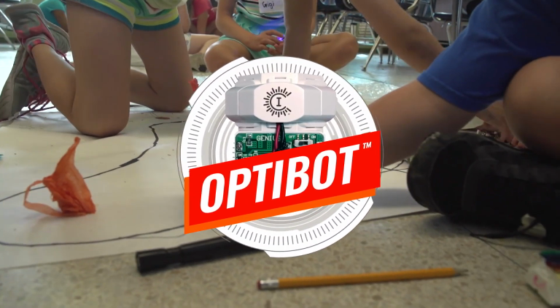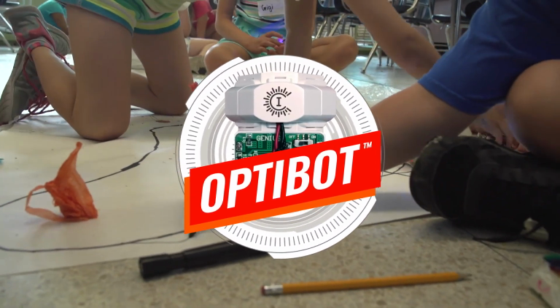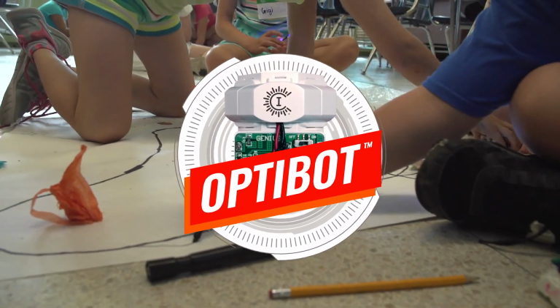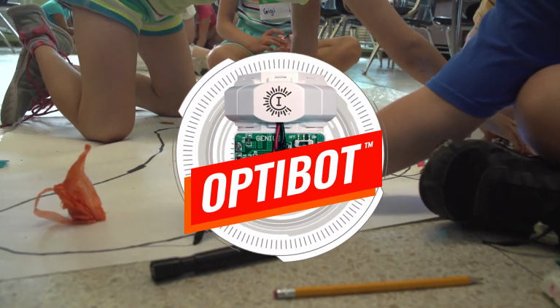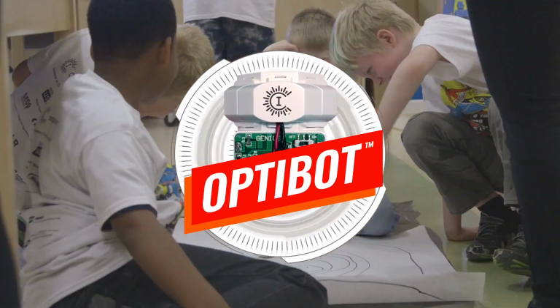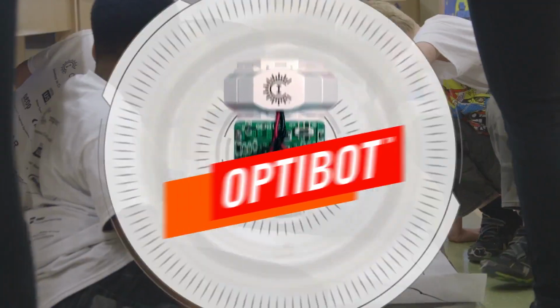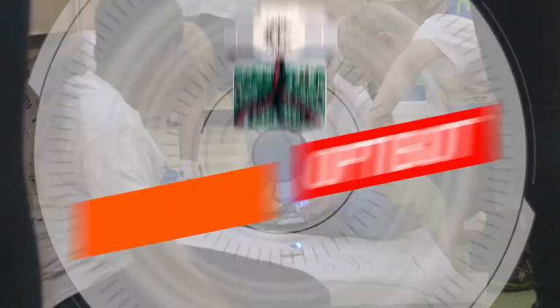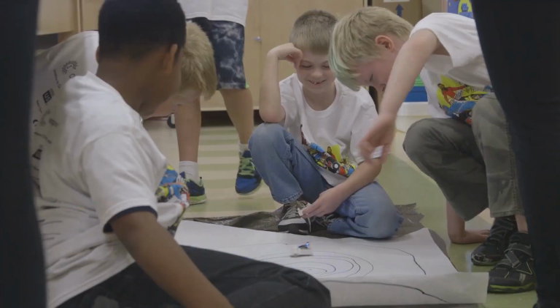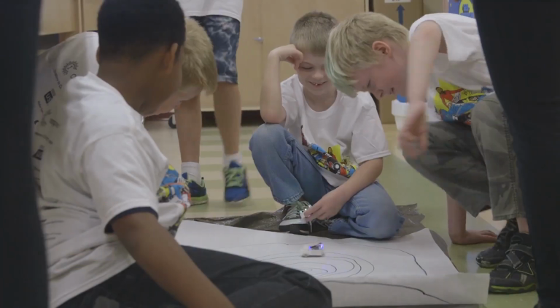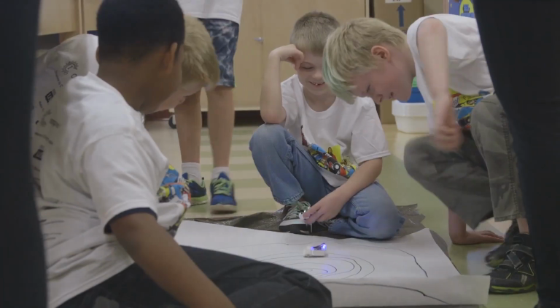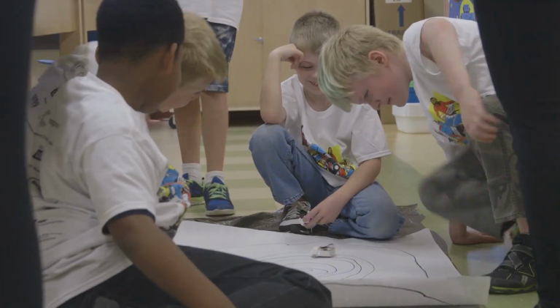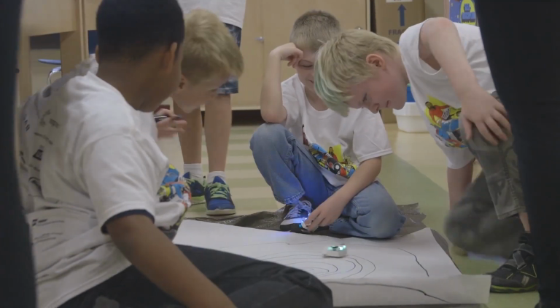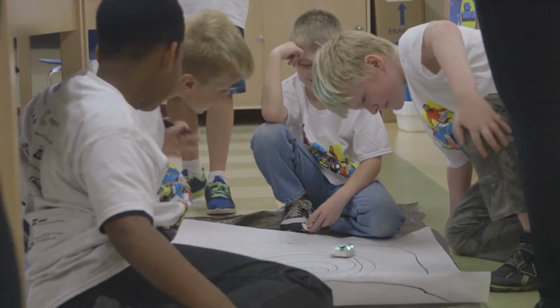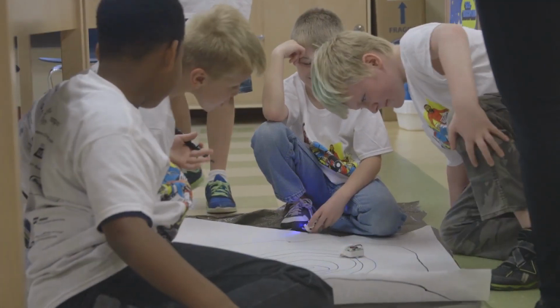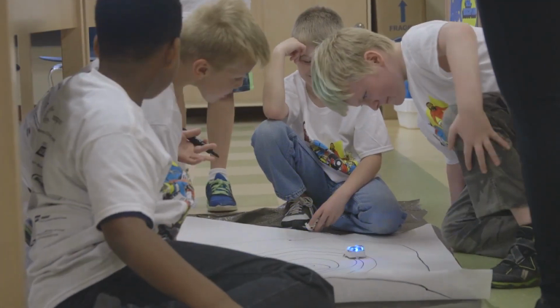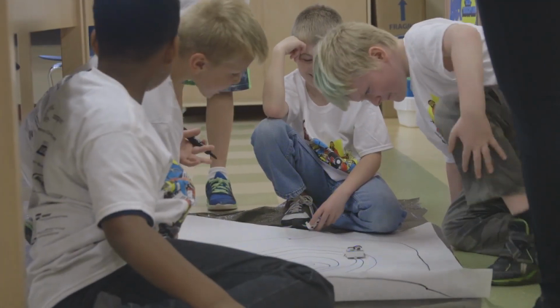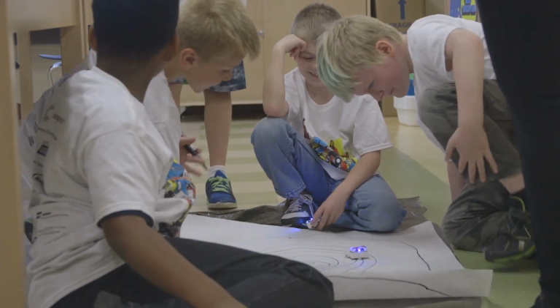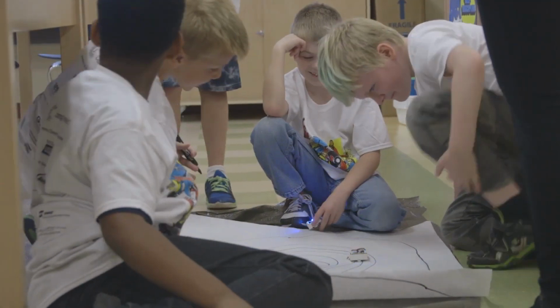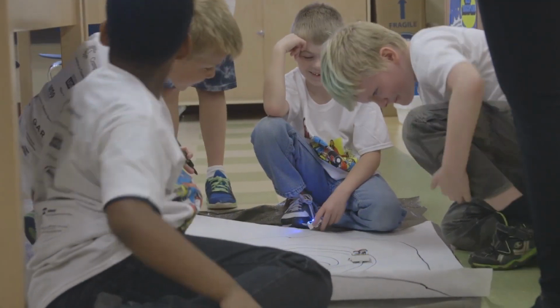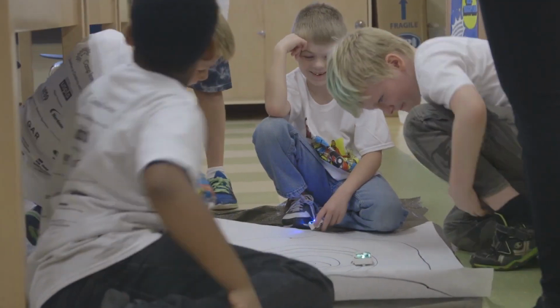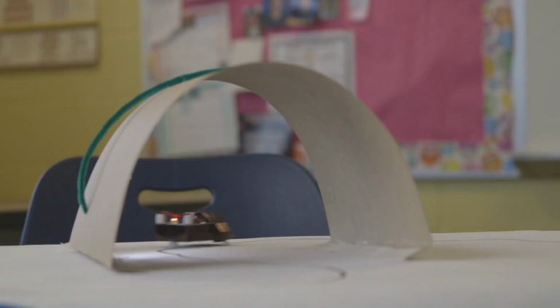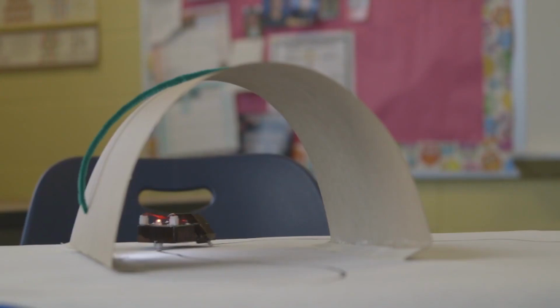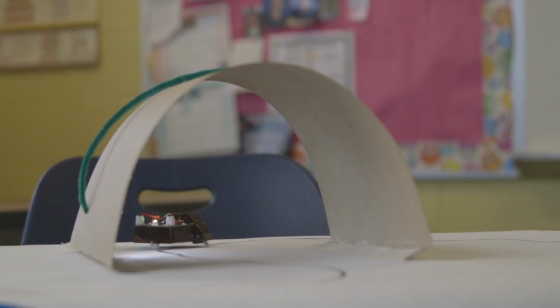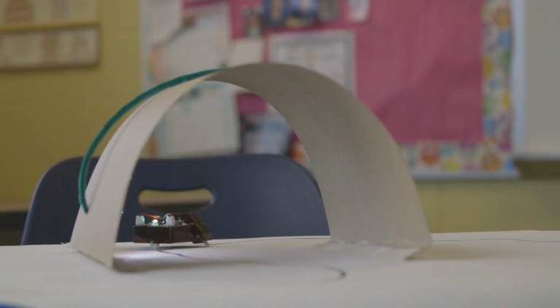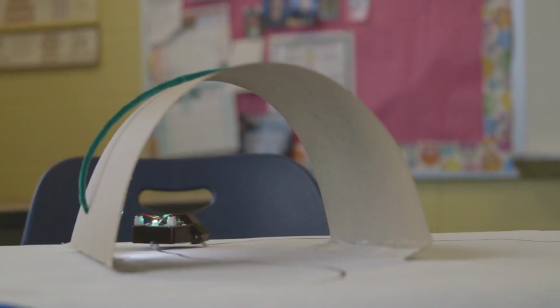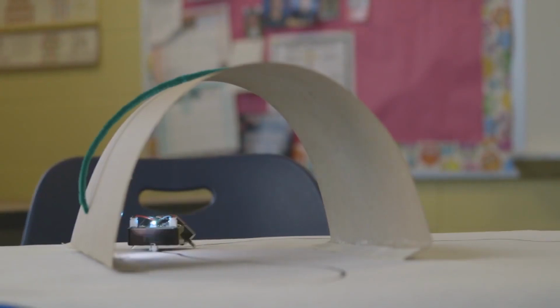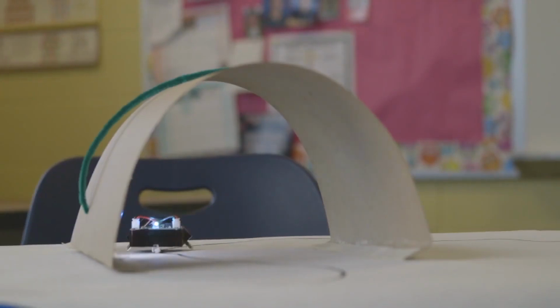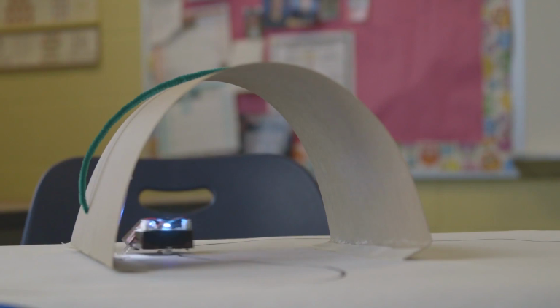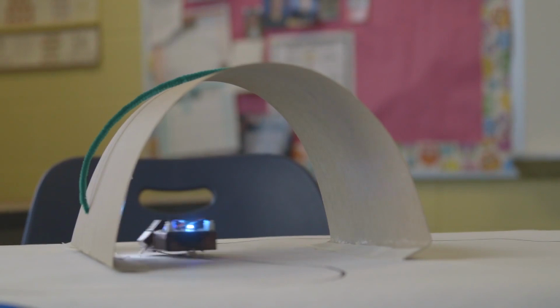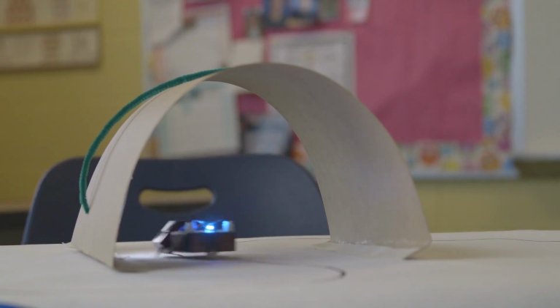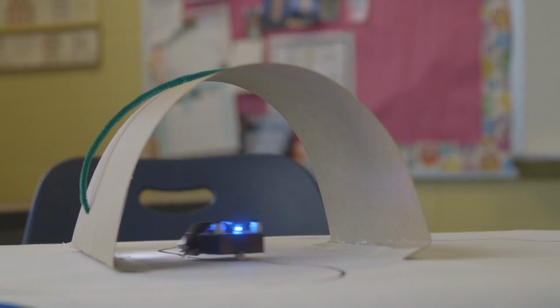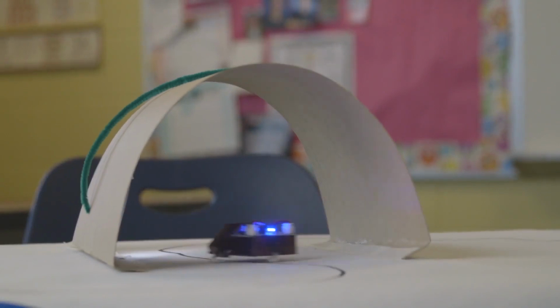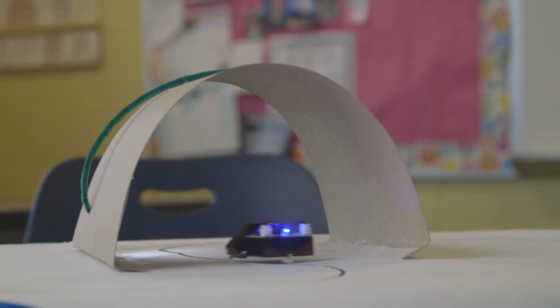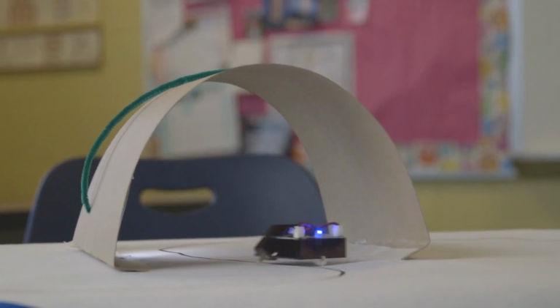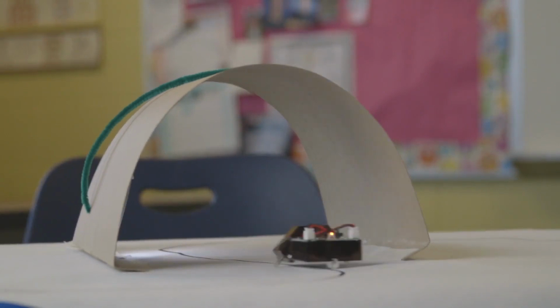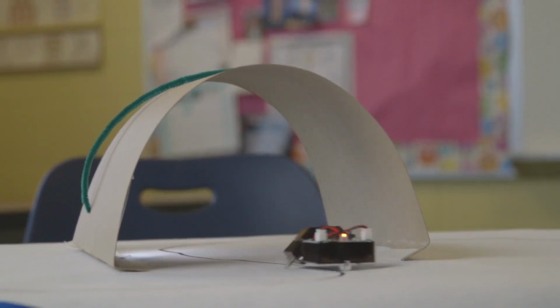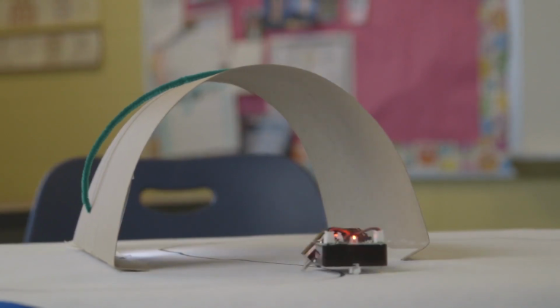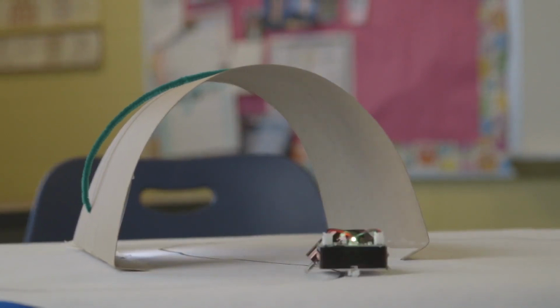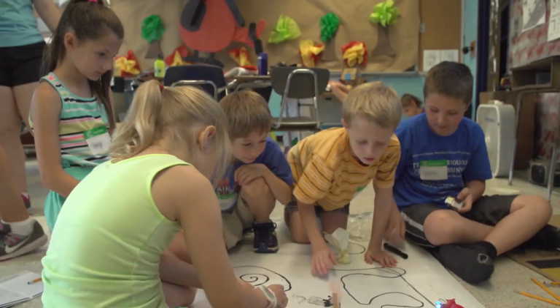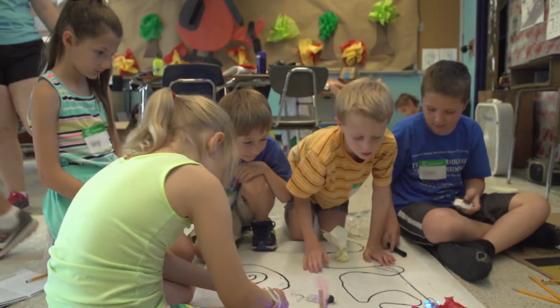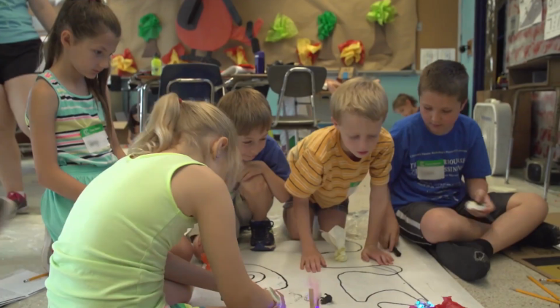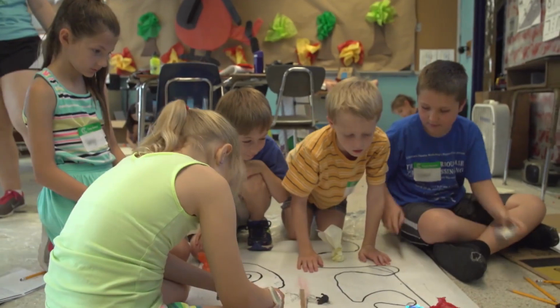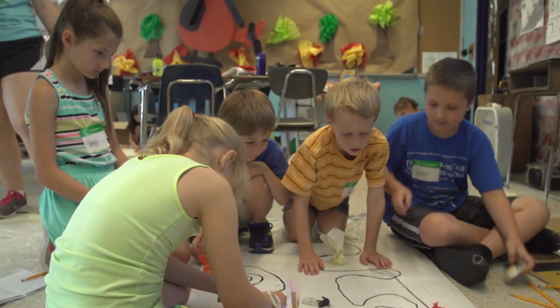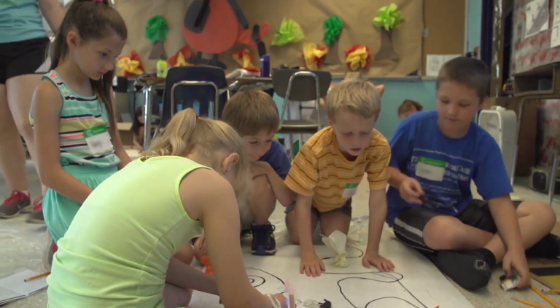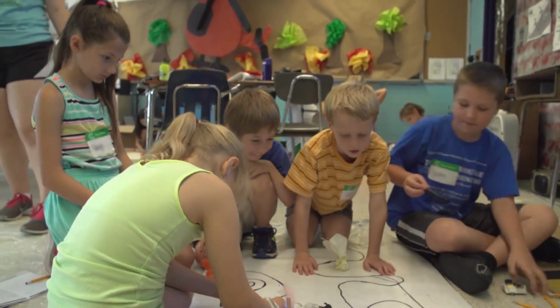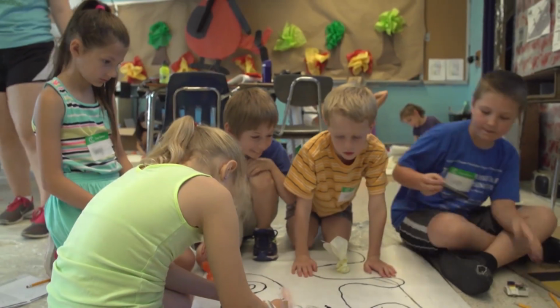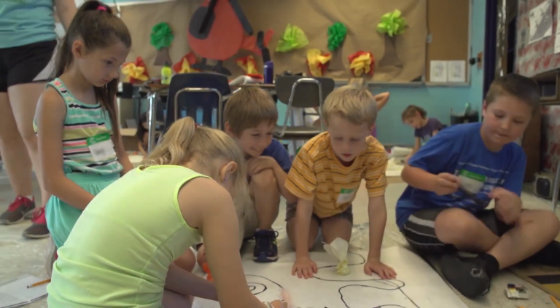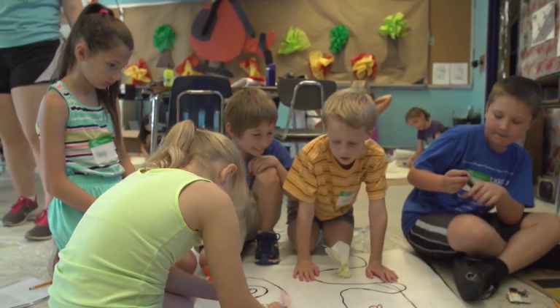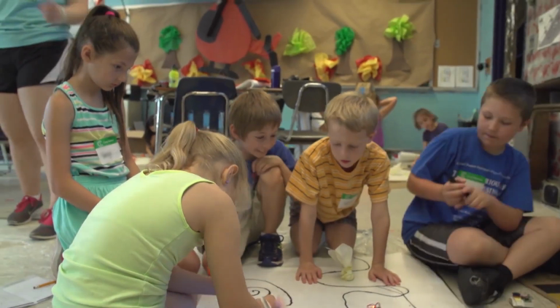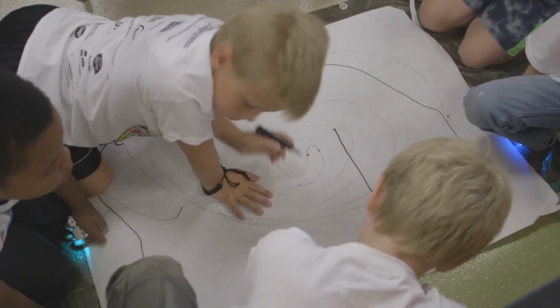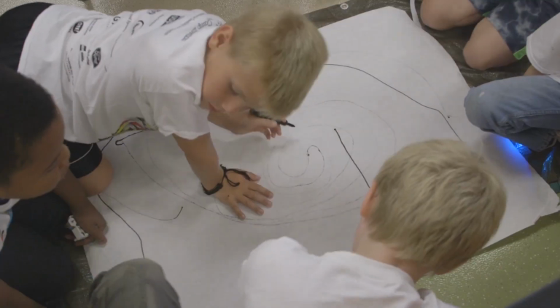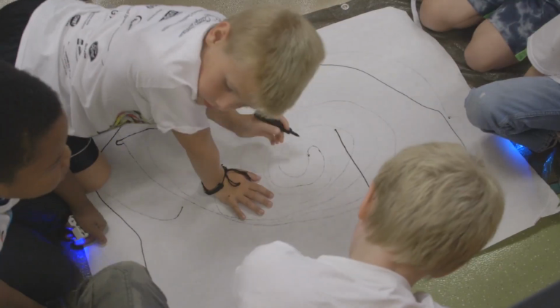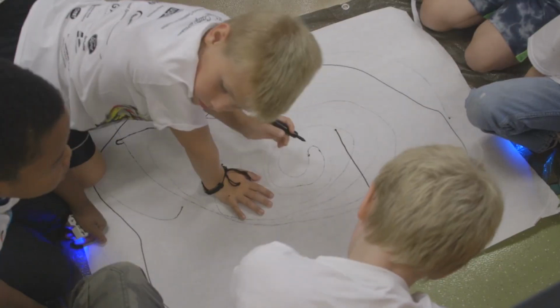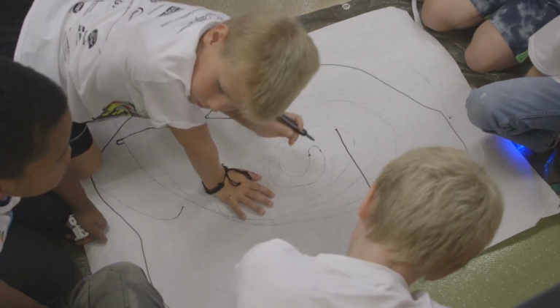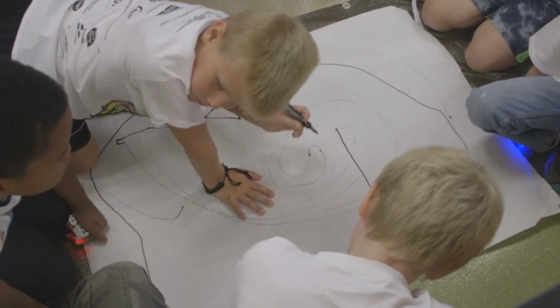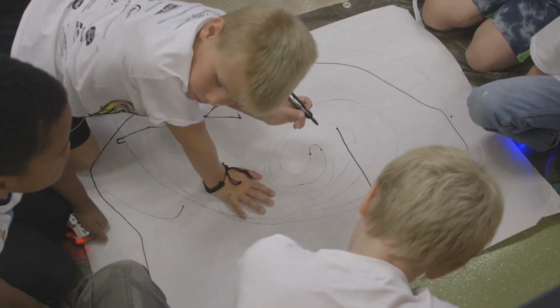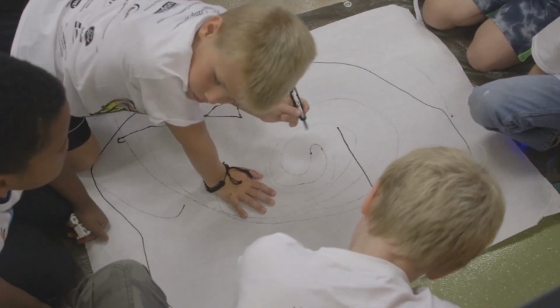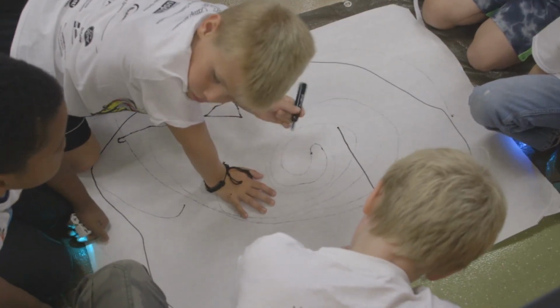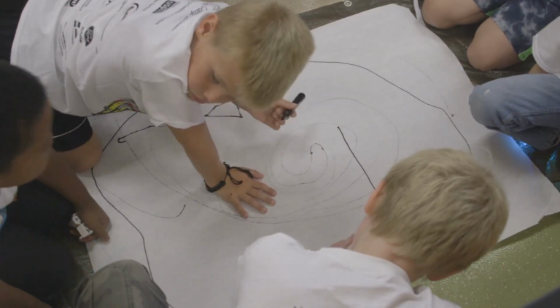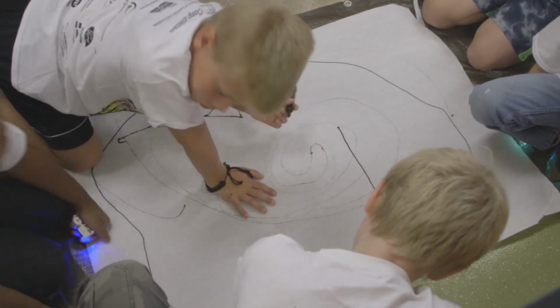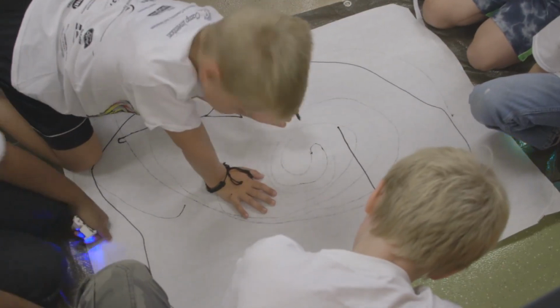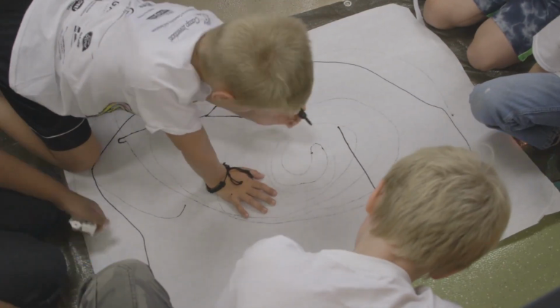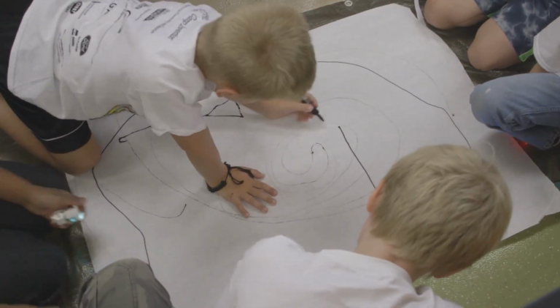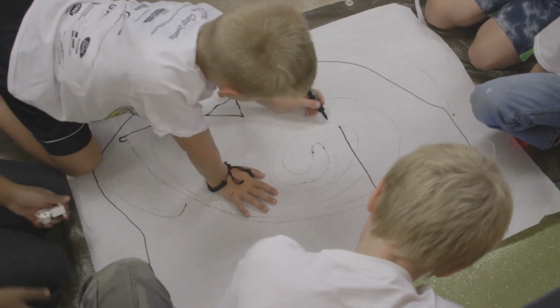Campers hit the road in Optibot, designing futuristic vehicles and experimenting with sensors that allow their take-home bot to follow custom tracks with lots of twists and turns.